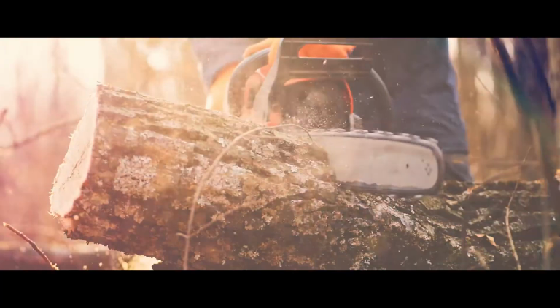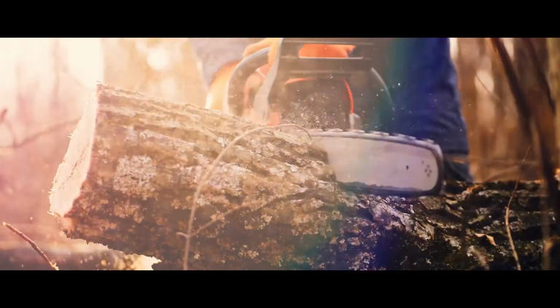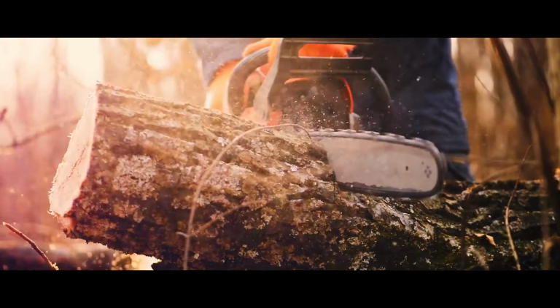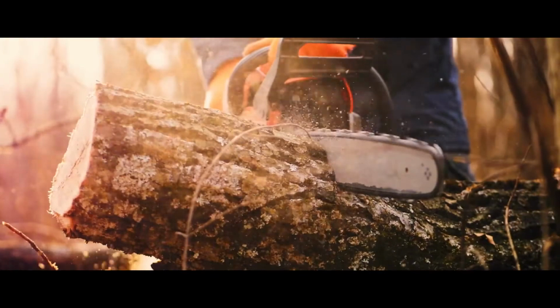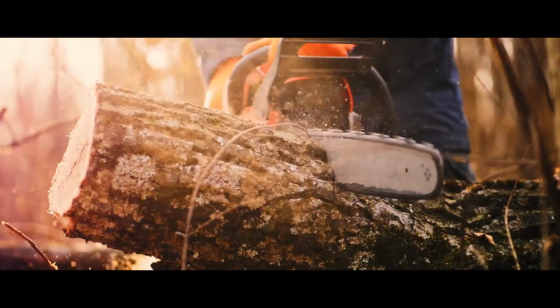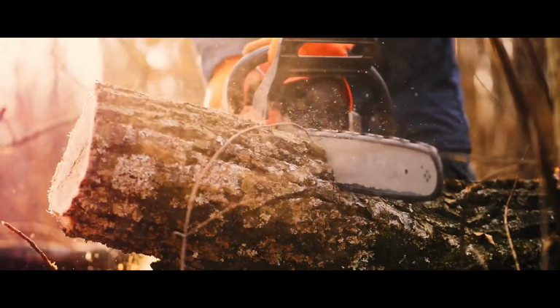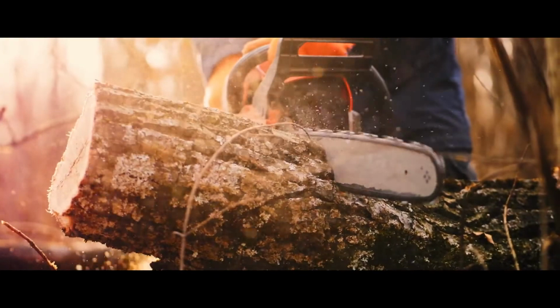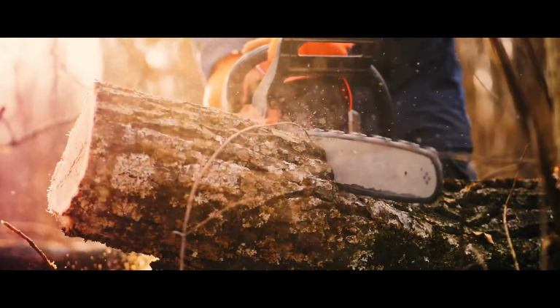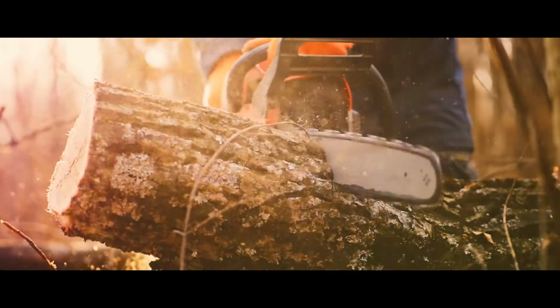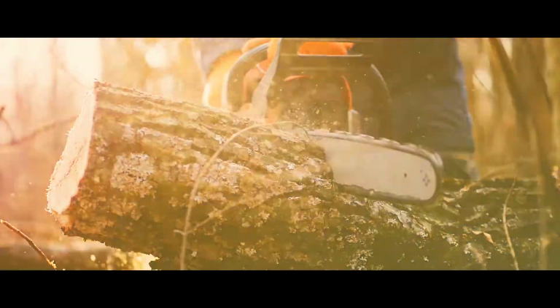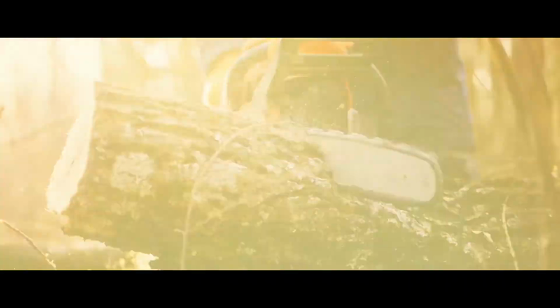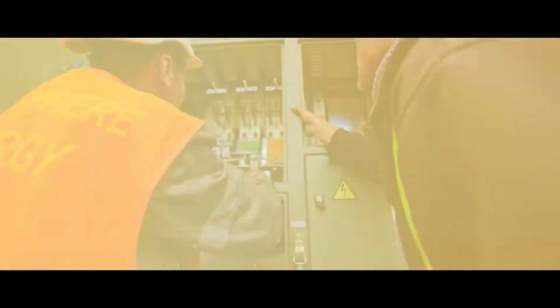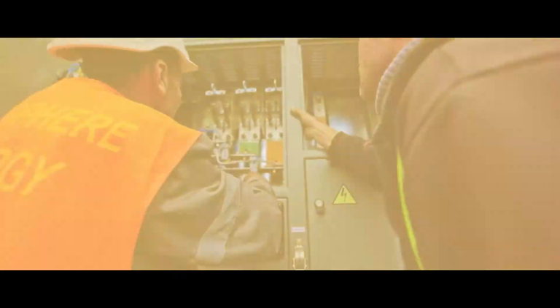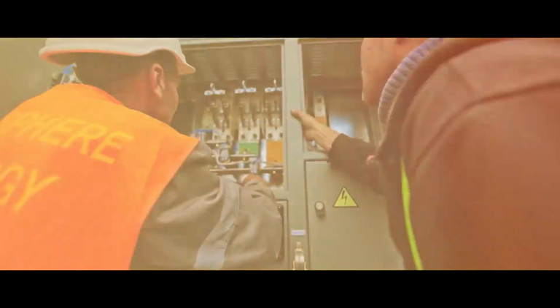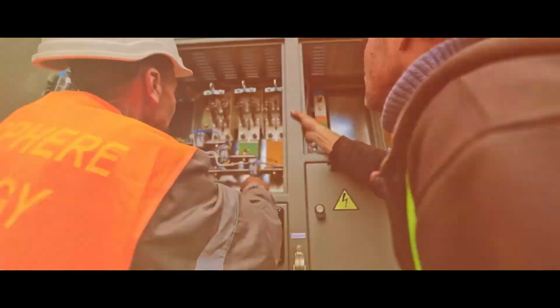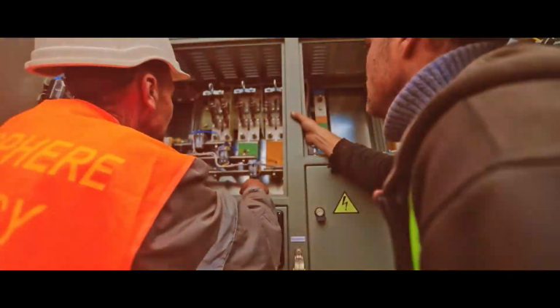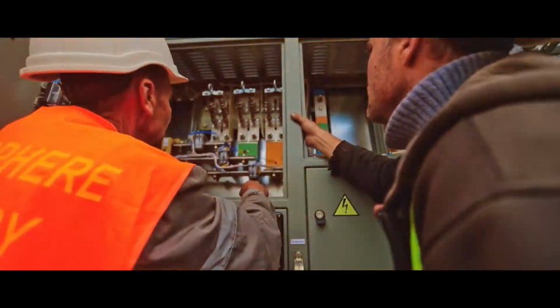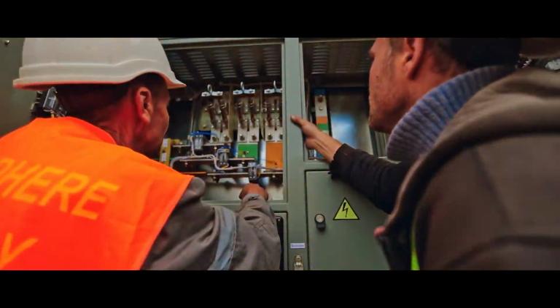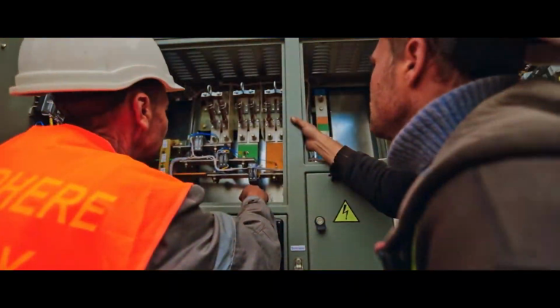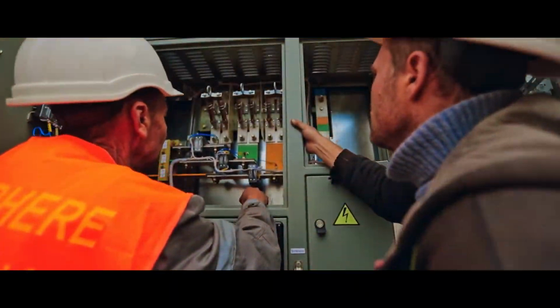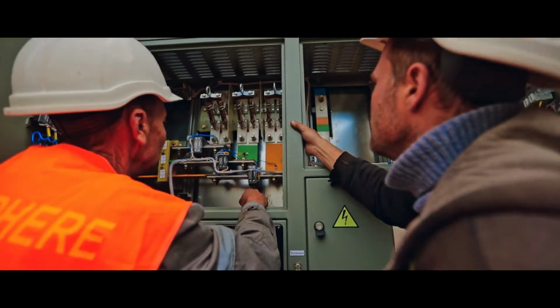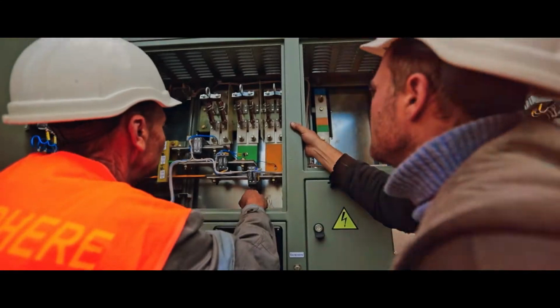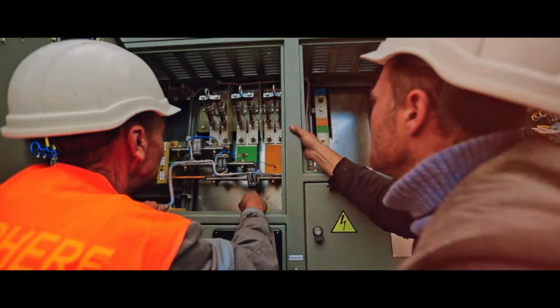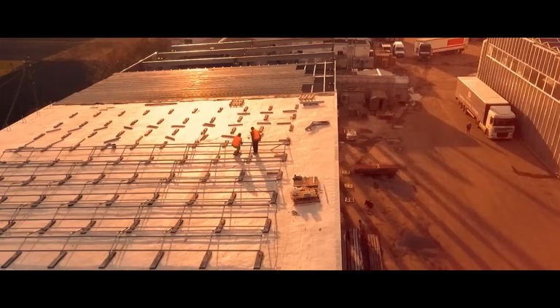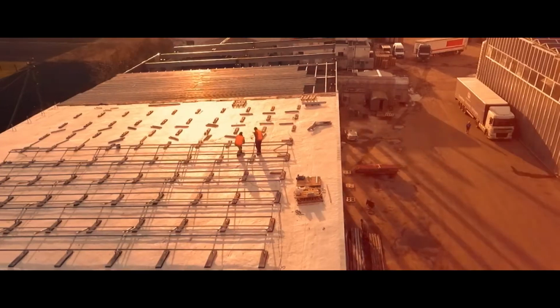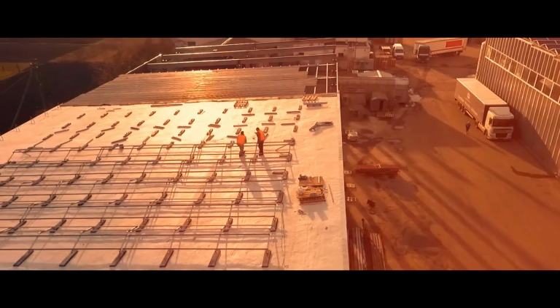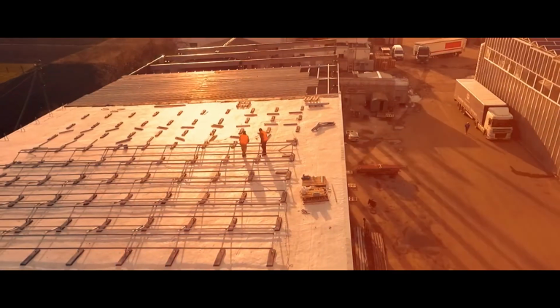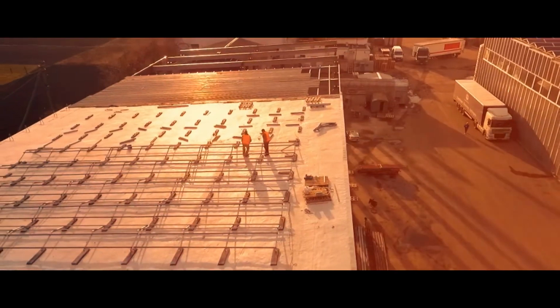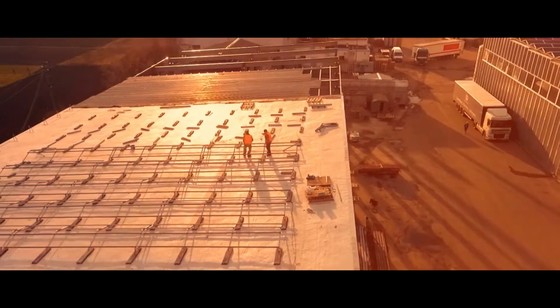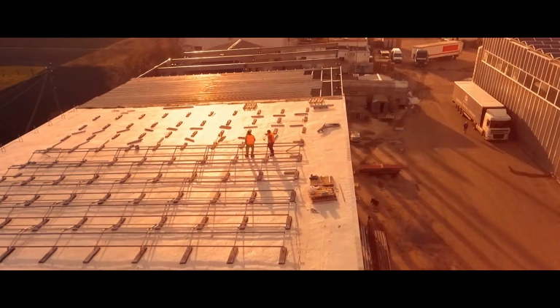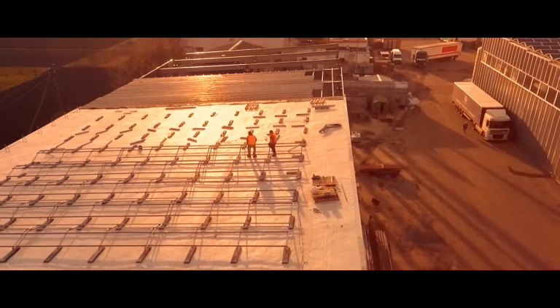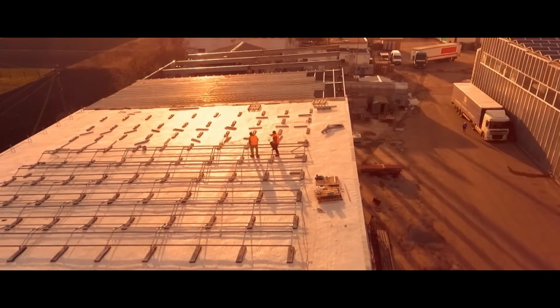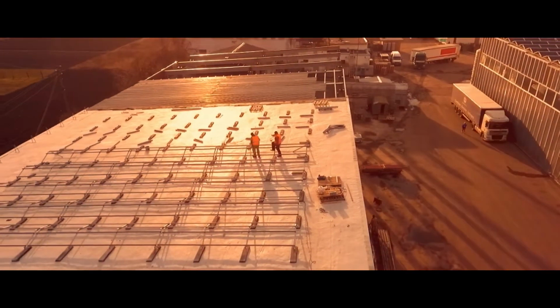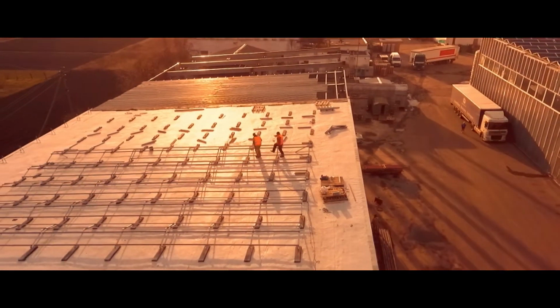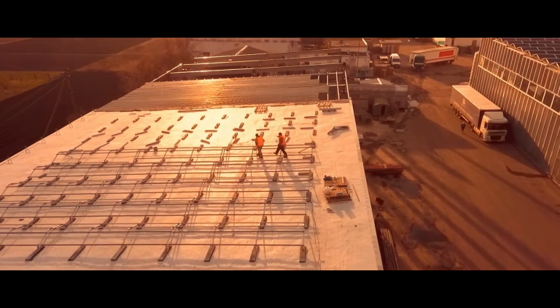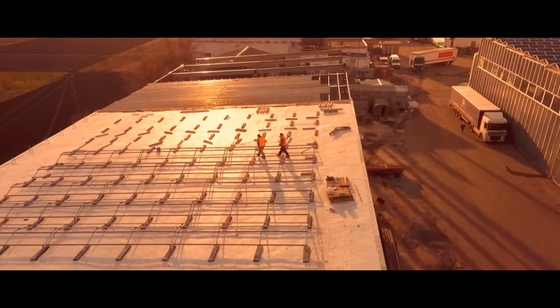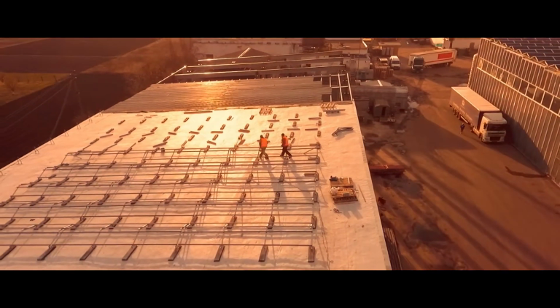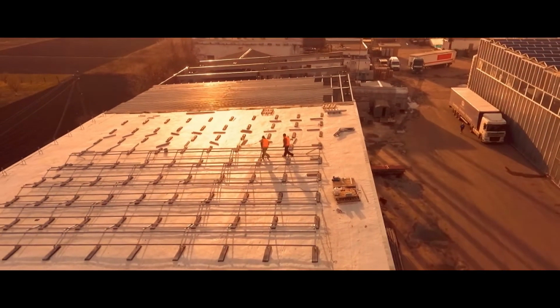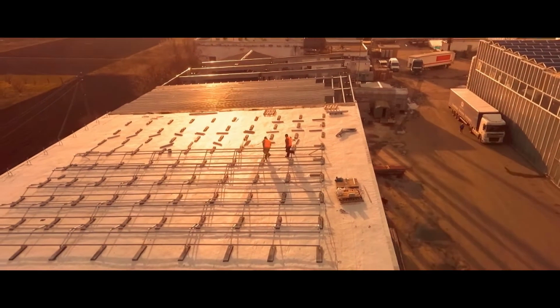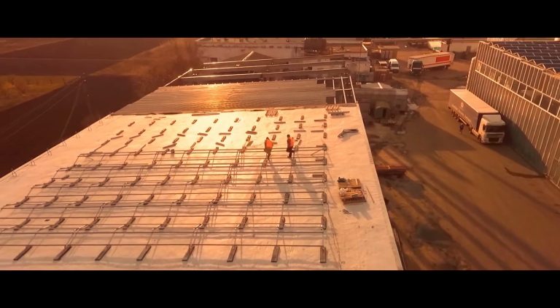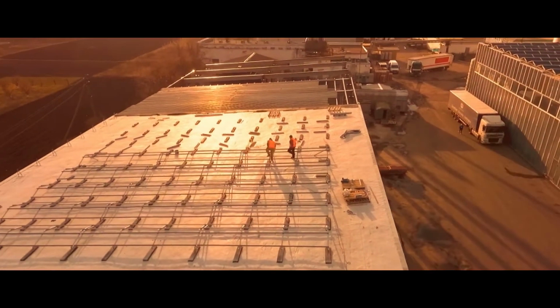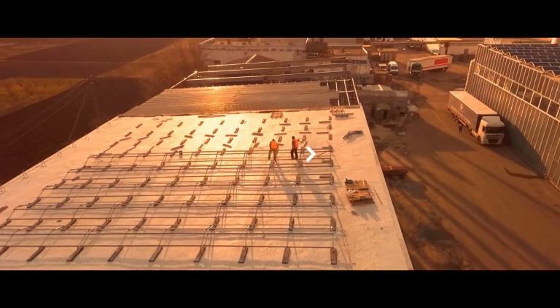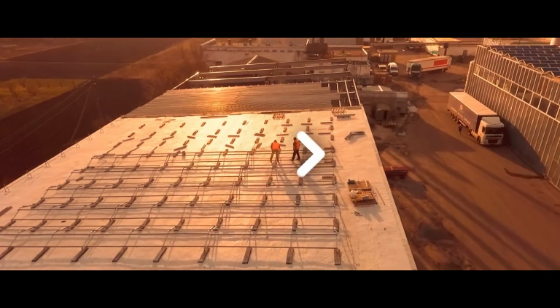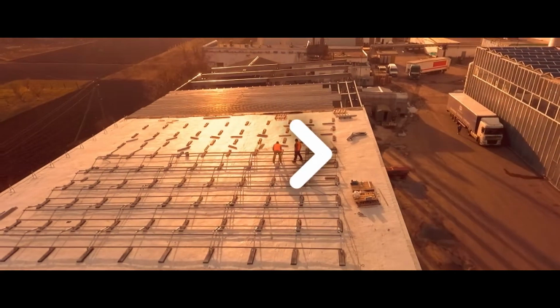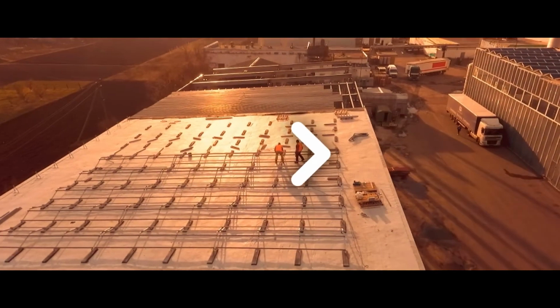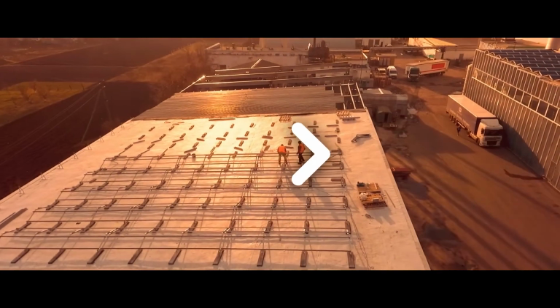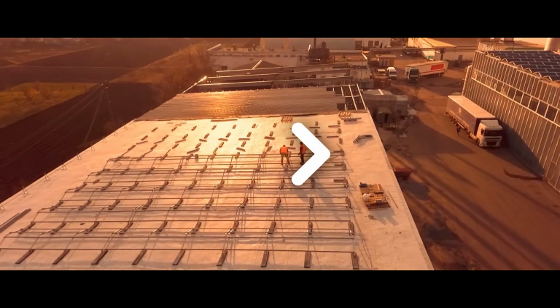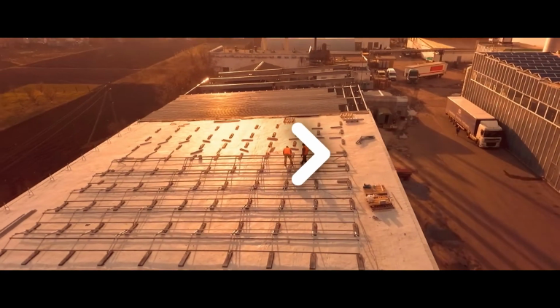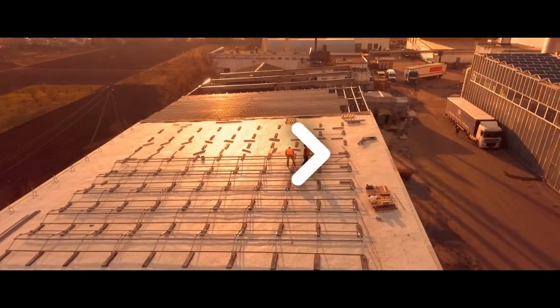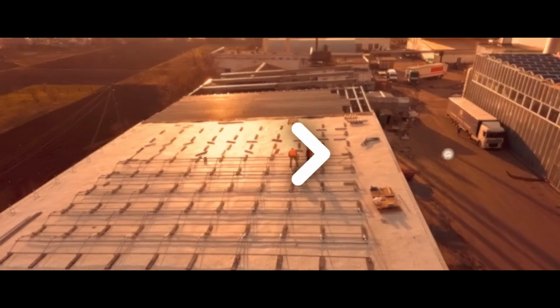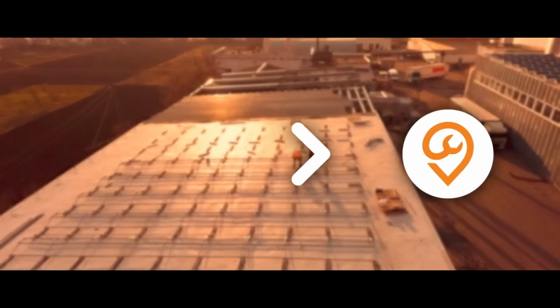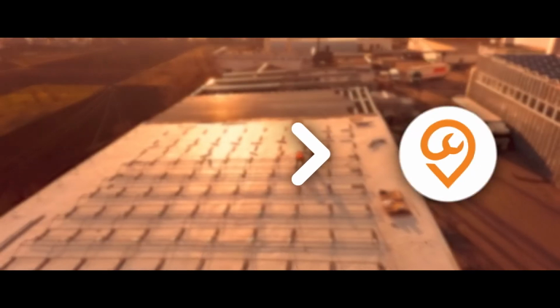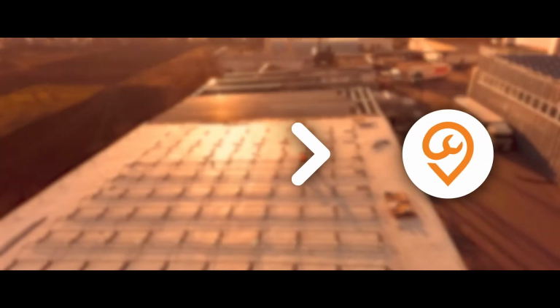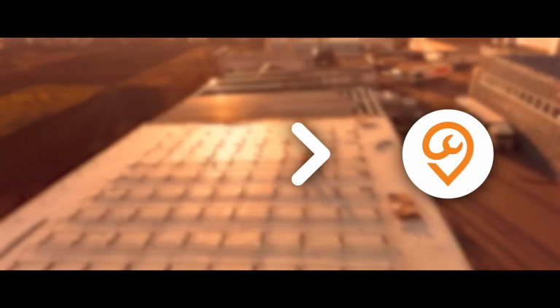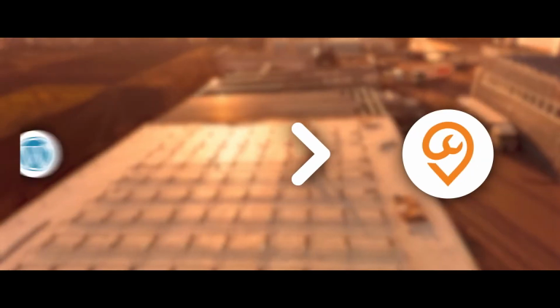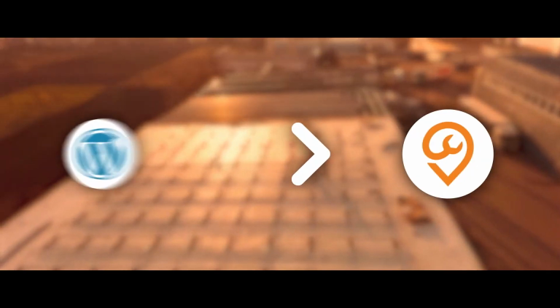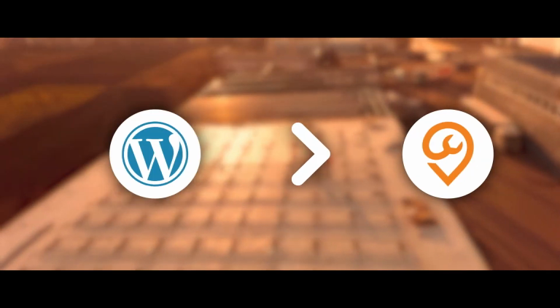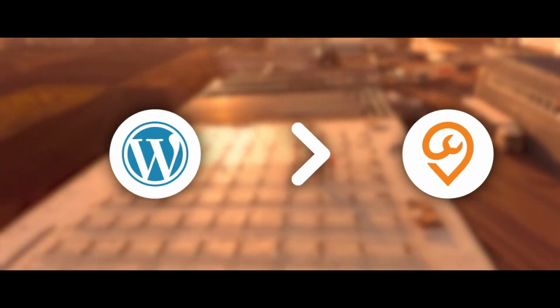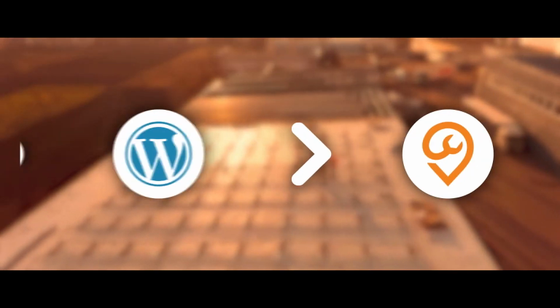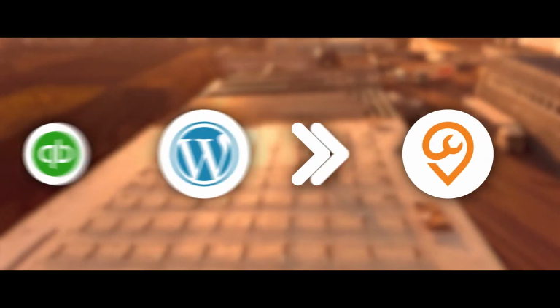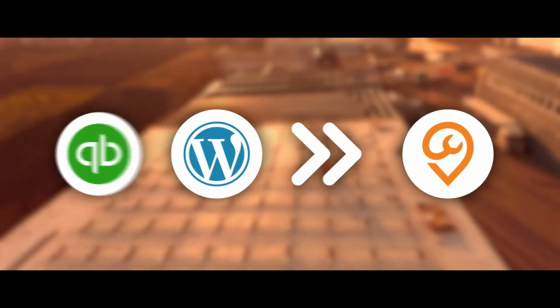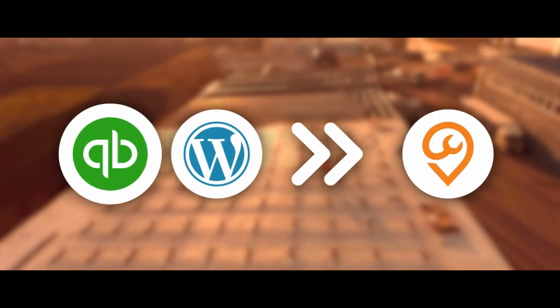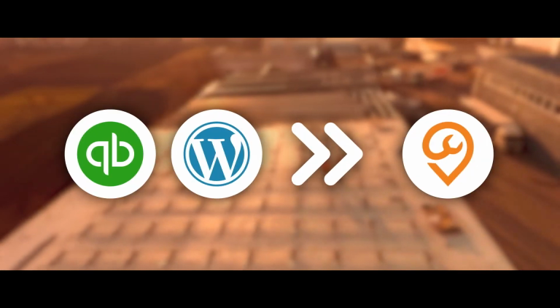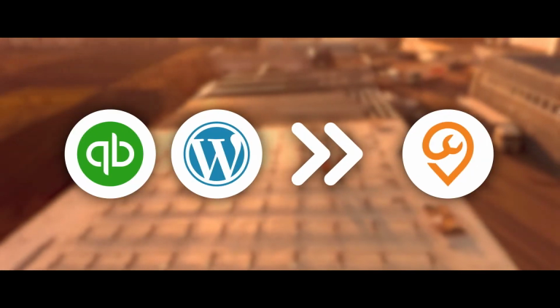Developed specifically for the service industry, integrate ServiceDeck with your current infrastructure, including programs you already know and love.